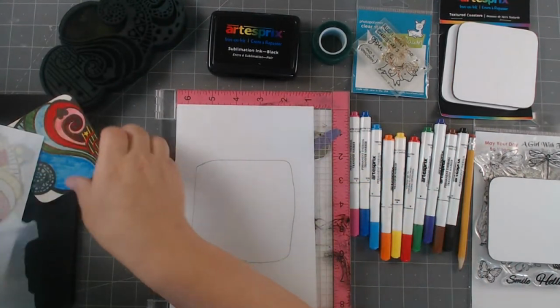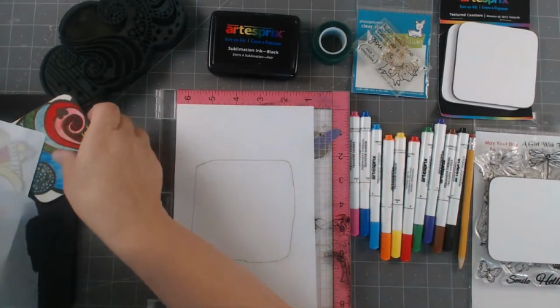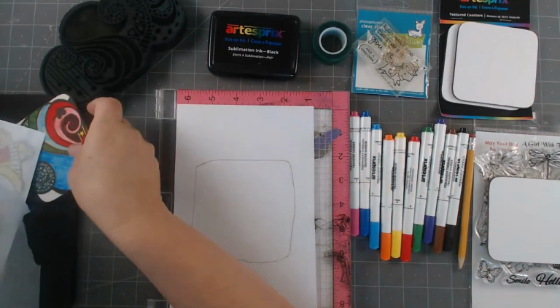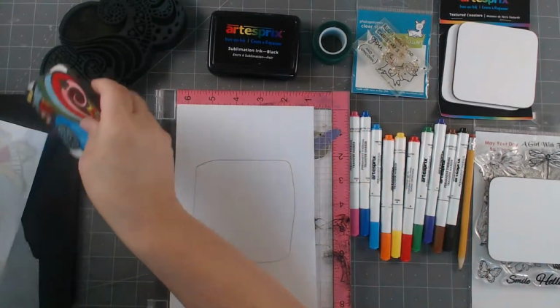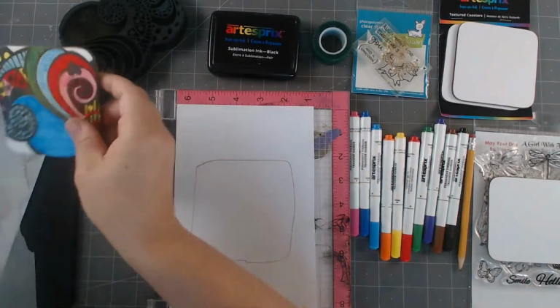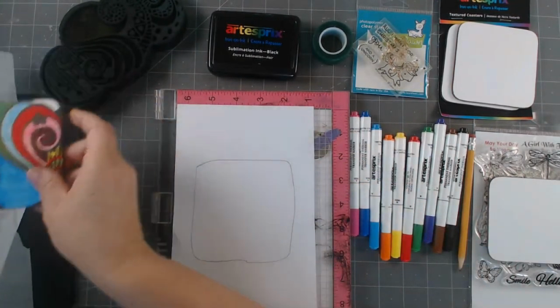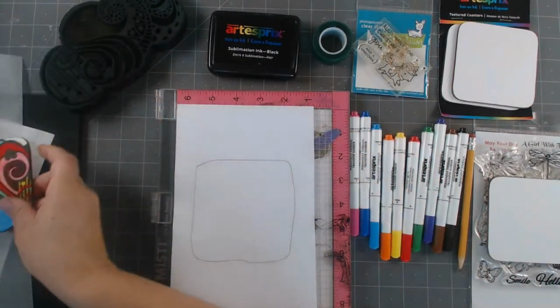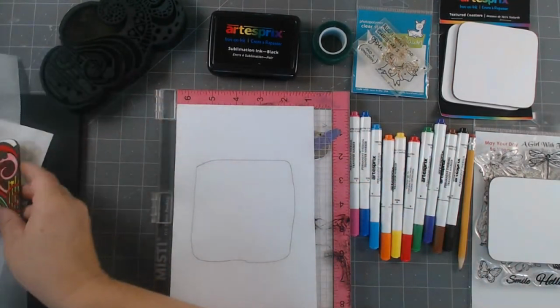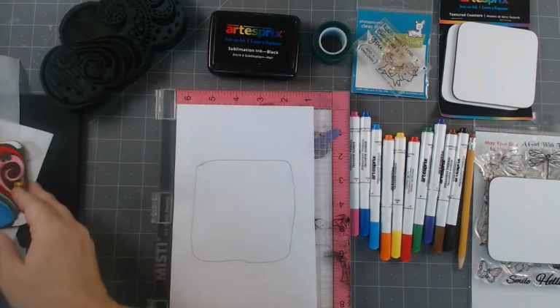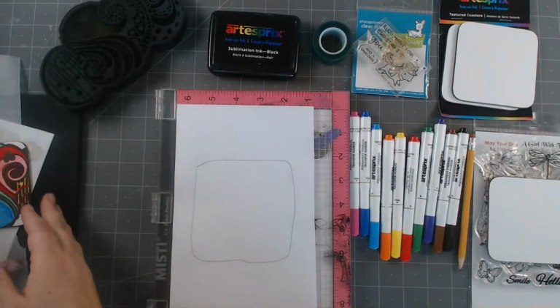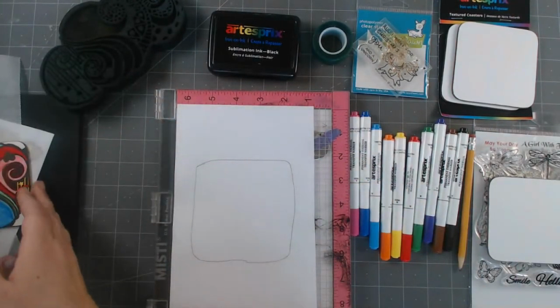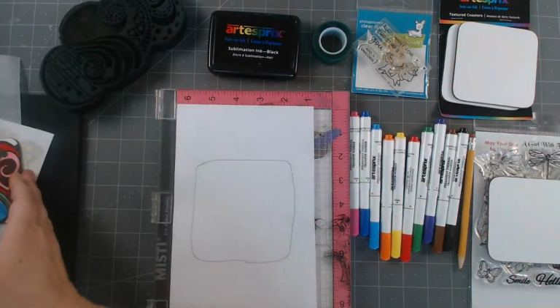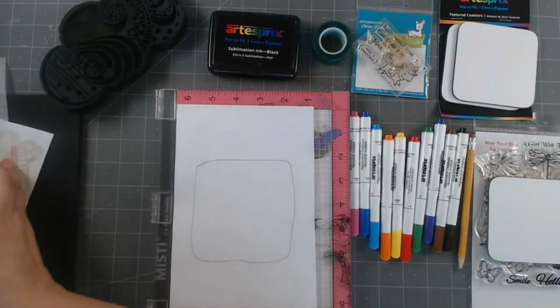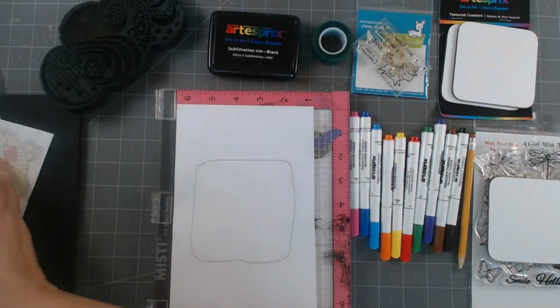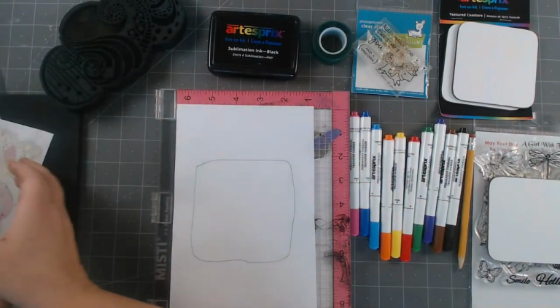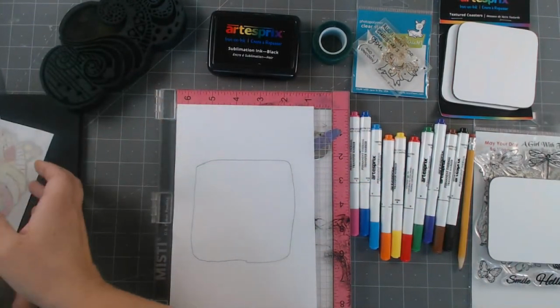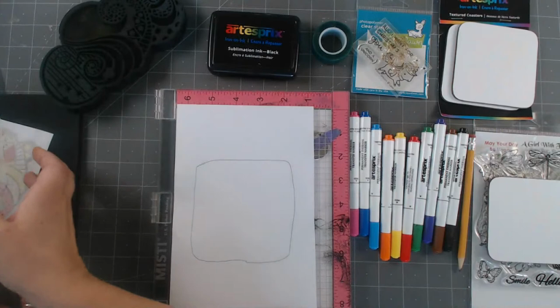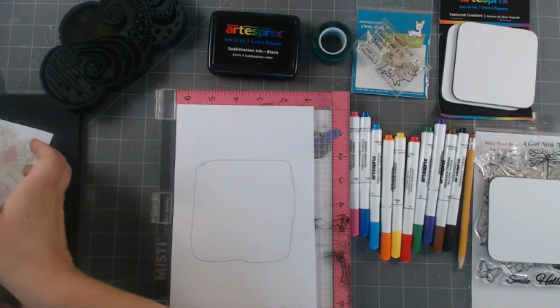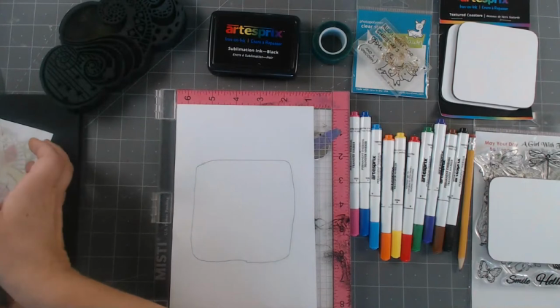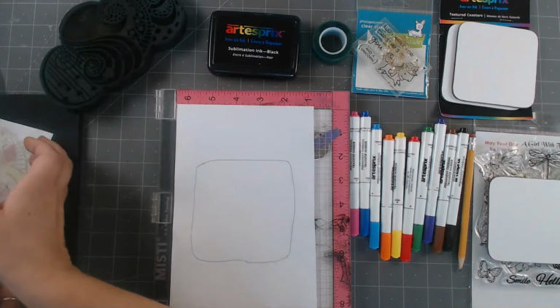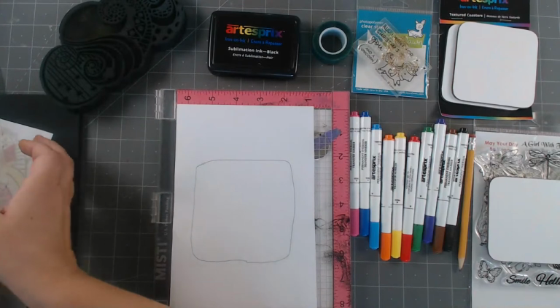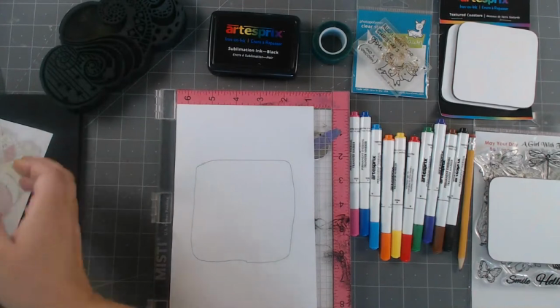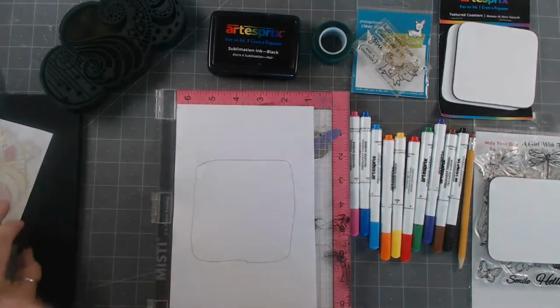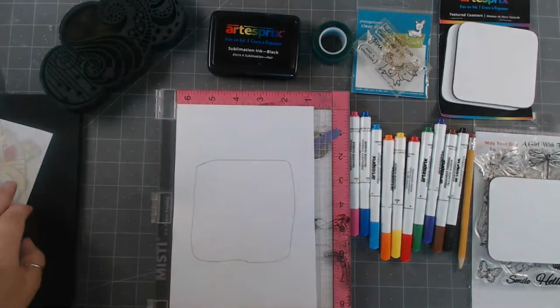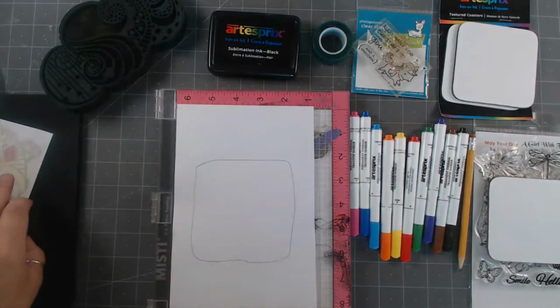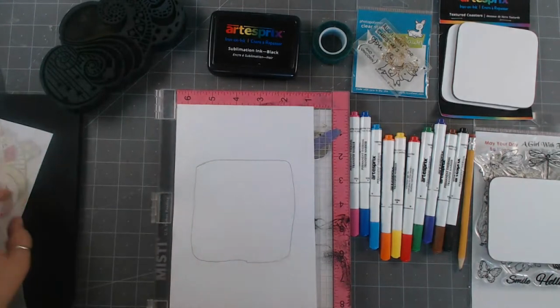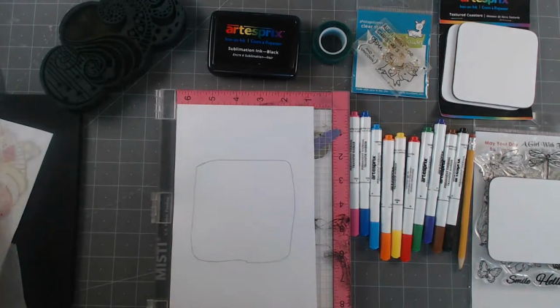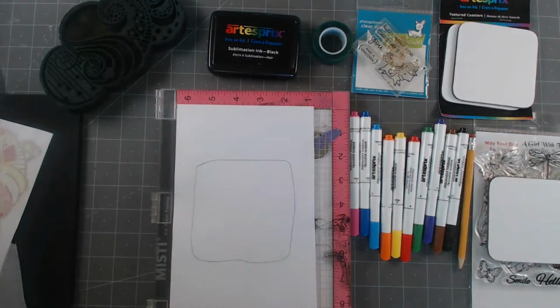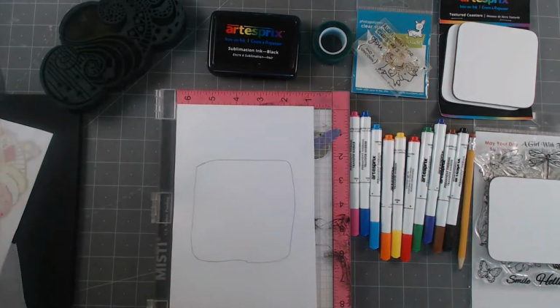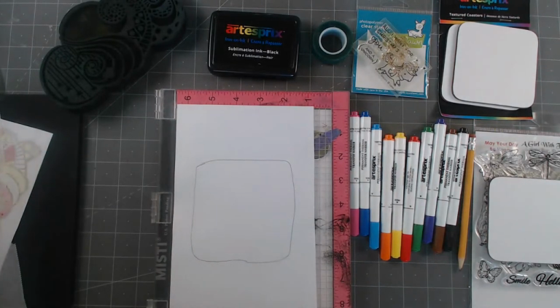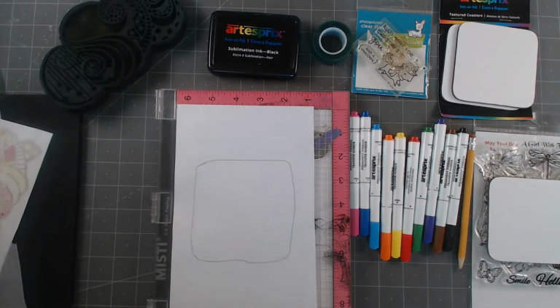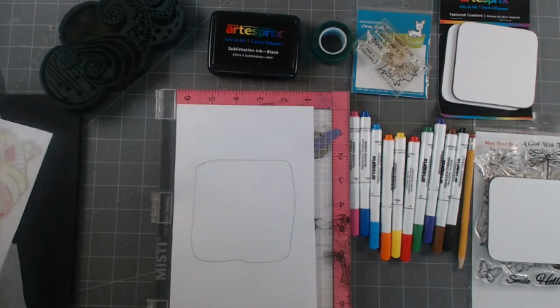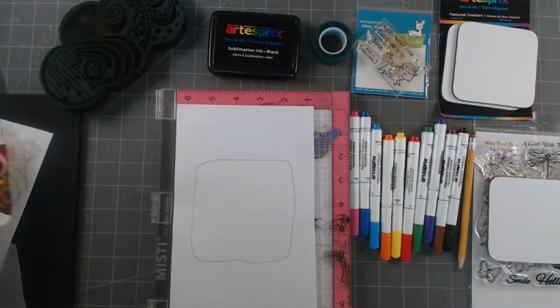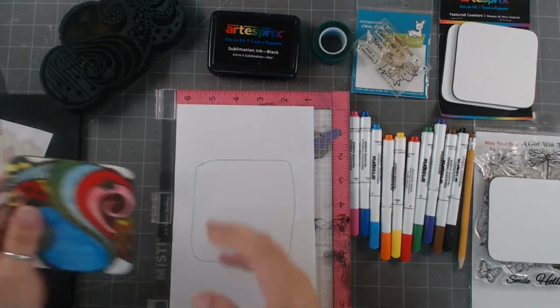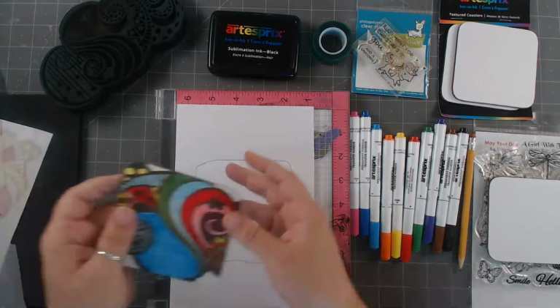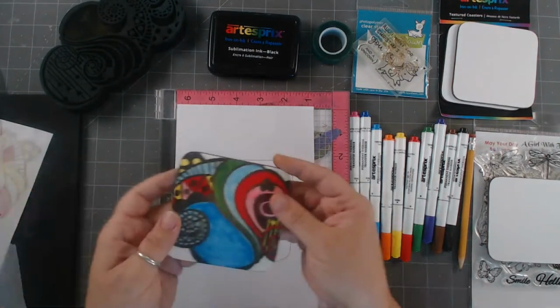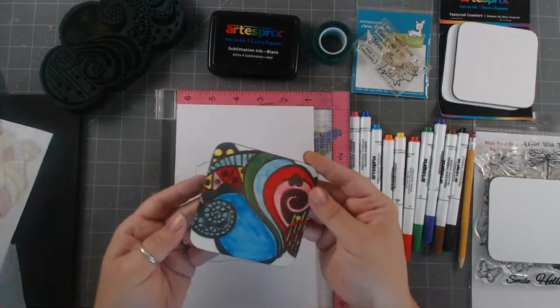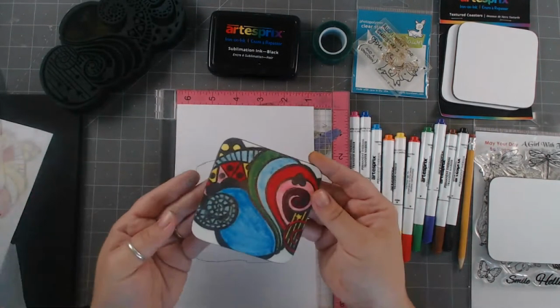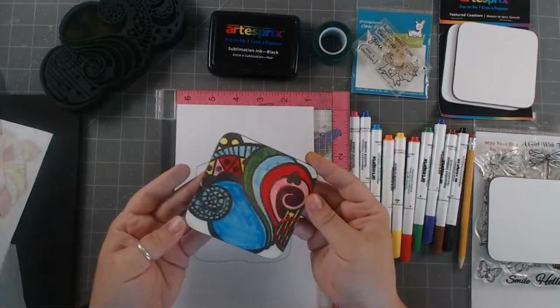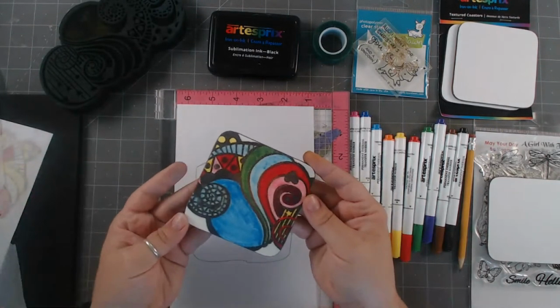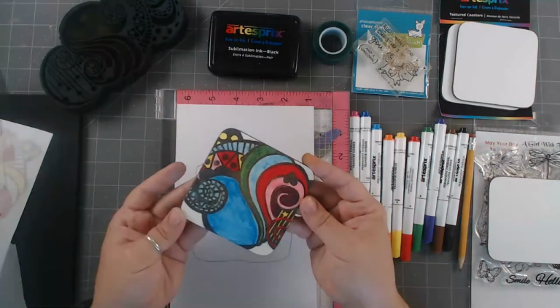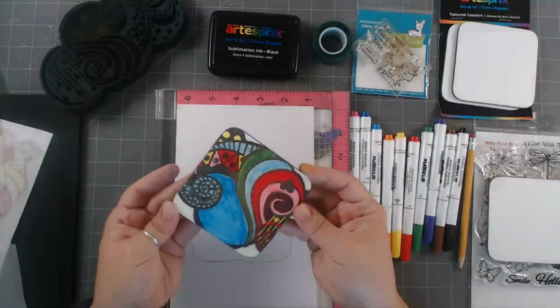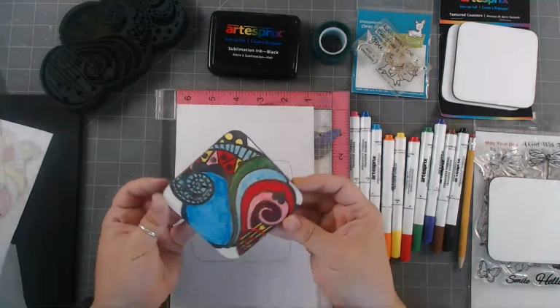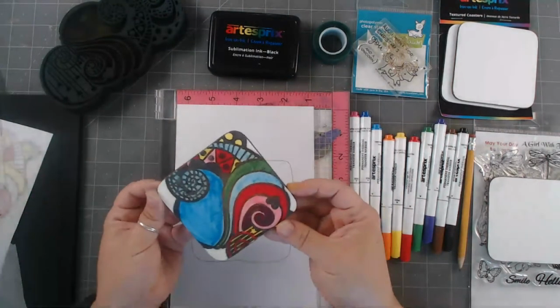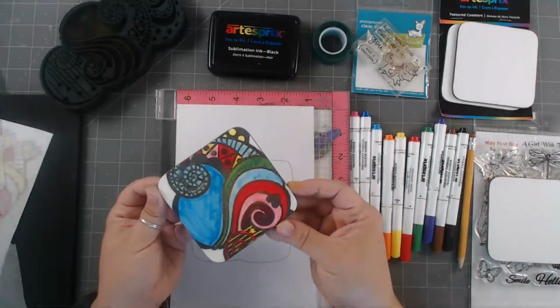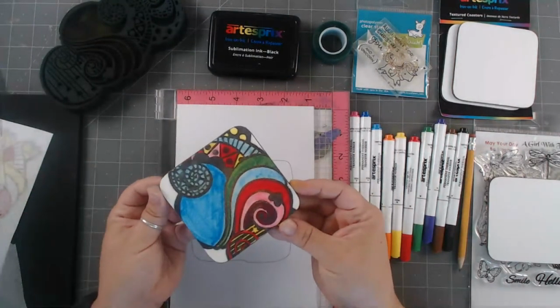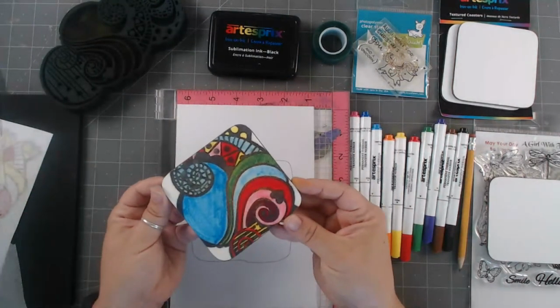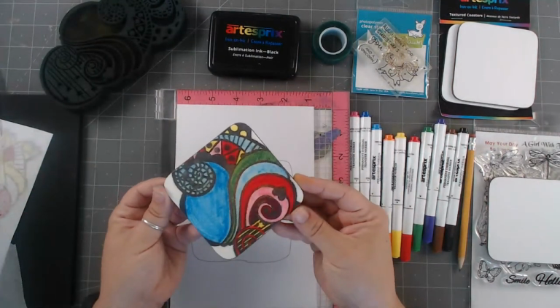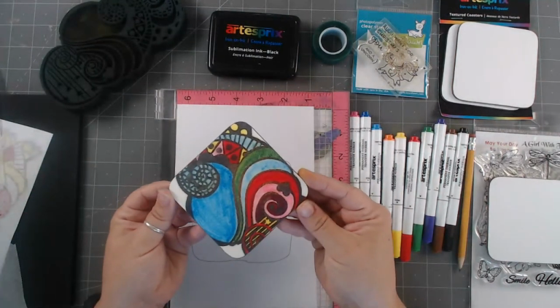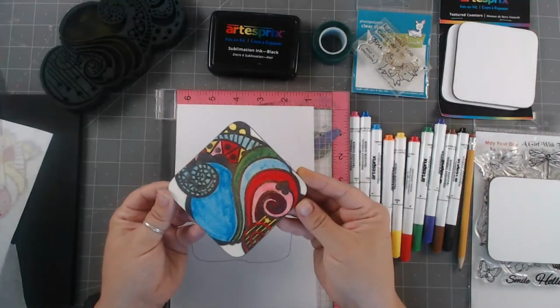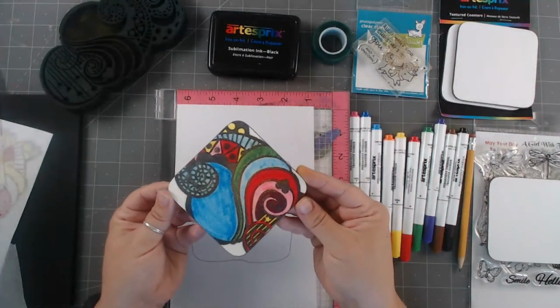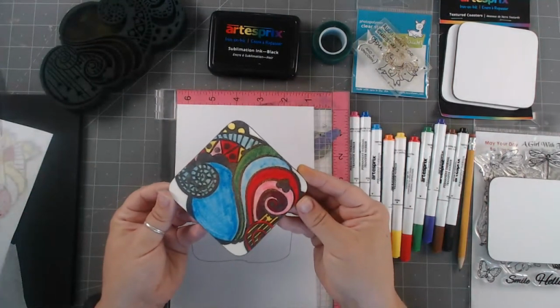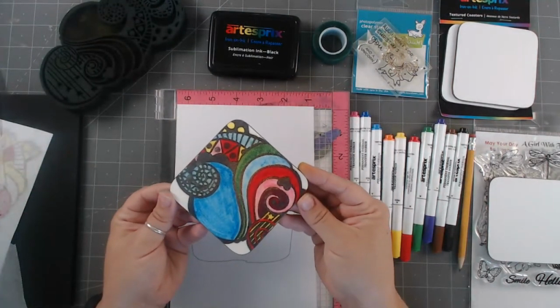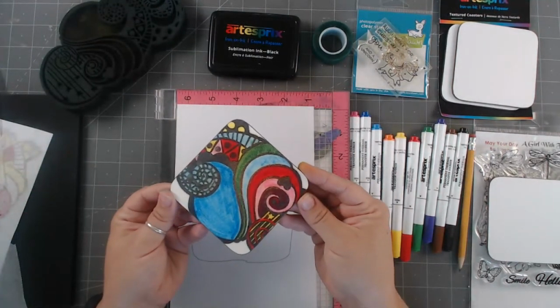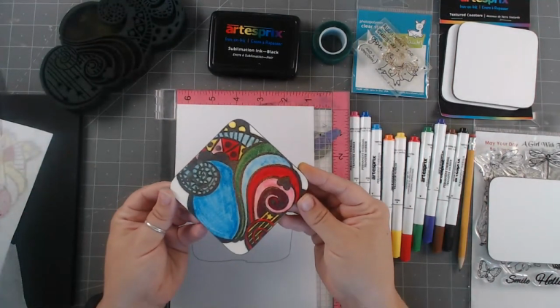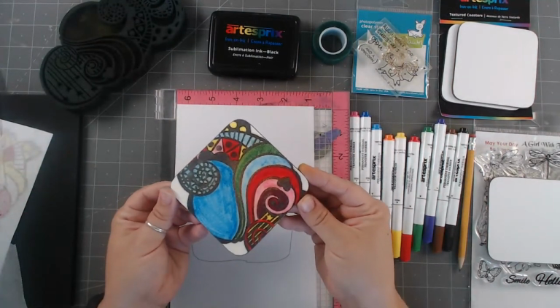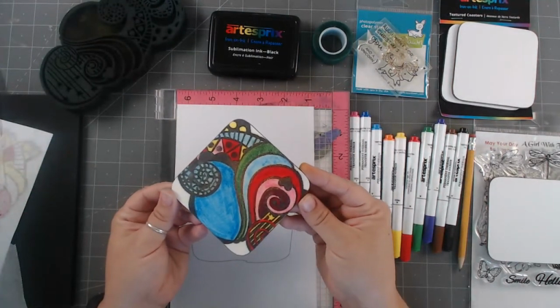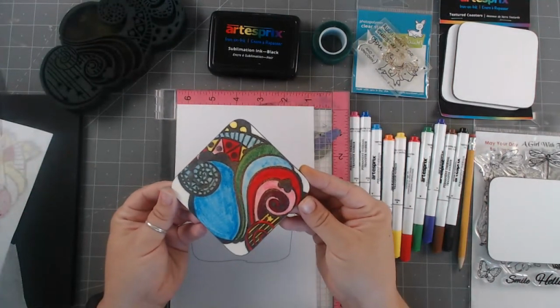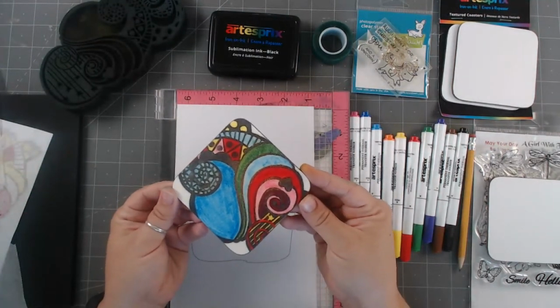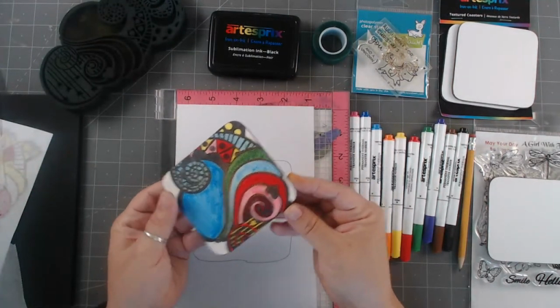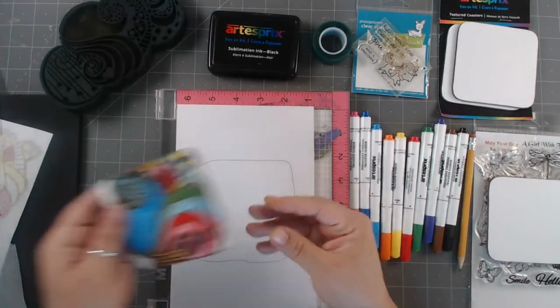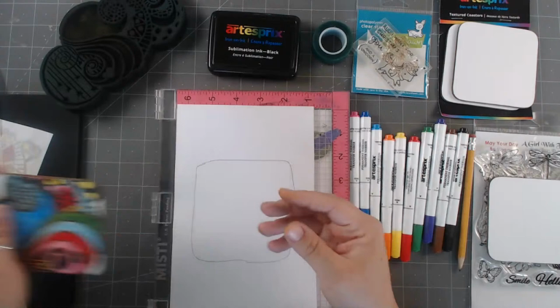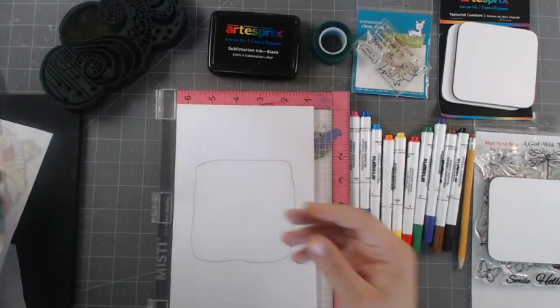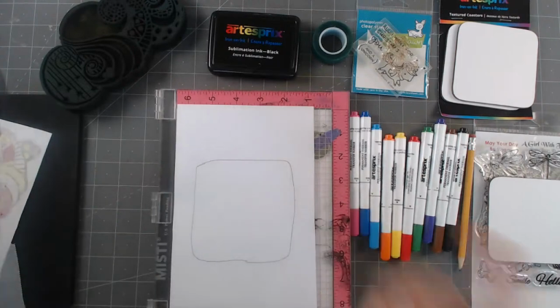Then I just stuck it on the heat and let it do its thing. I pulled it off, let it kind of dry a little bit — and look how cool!